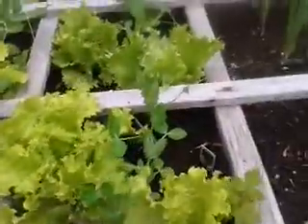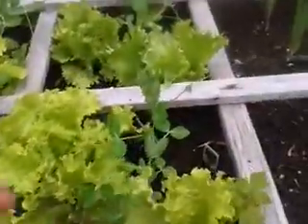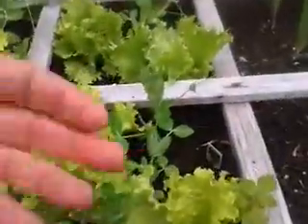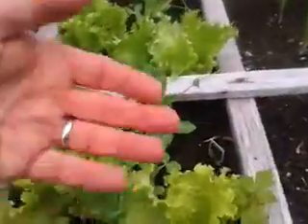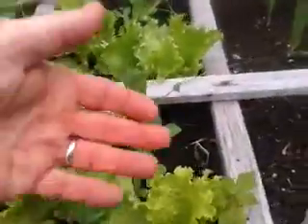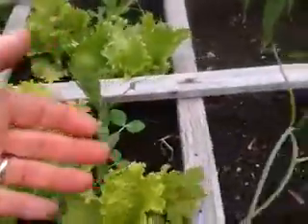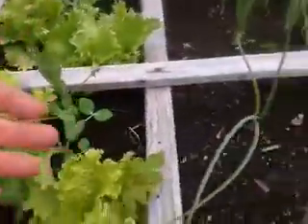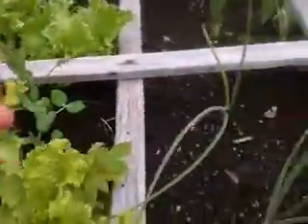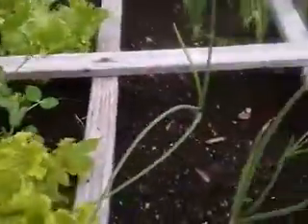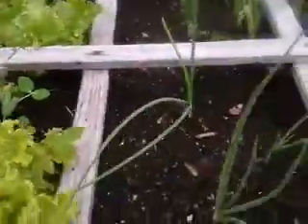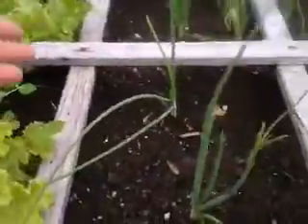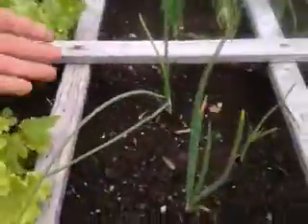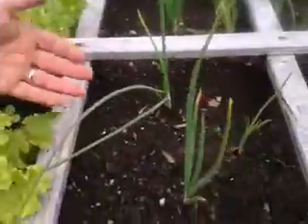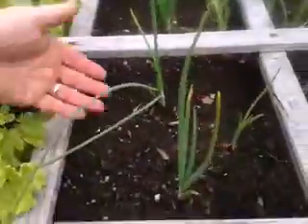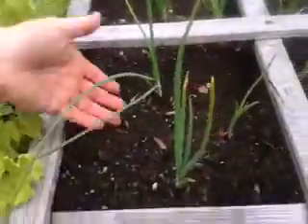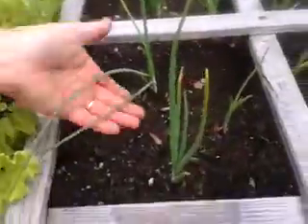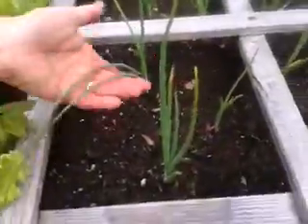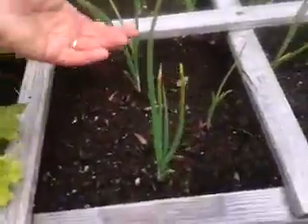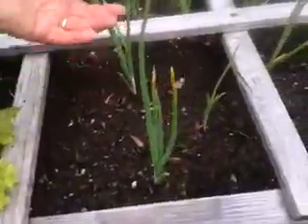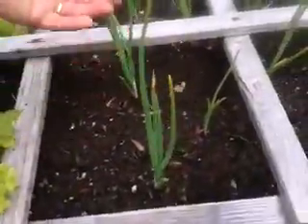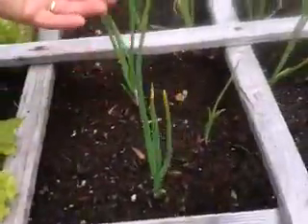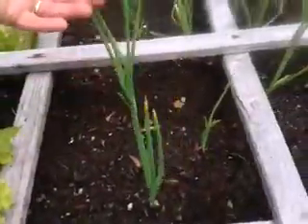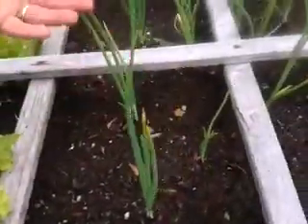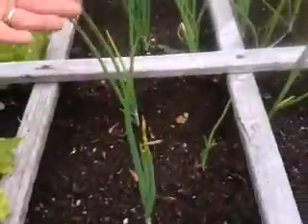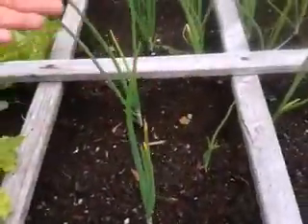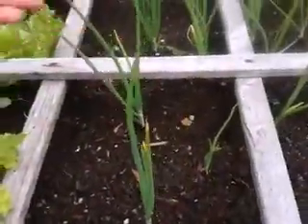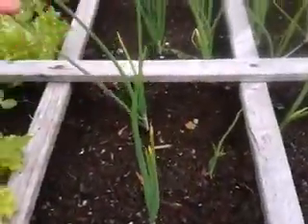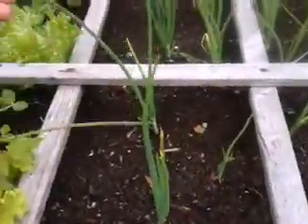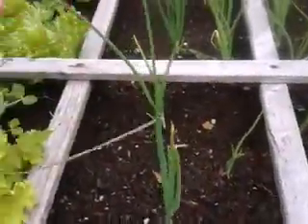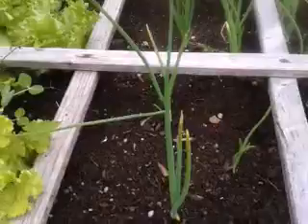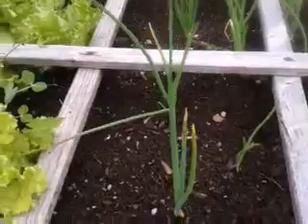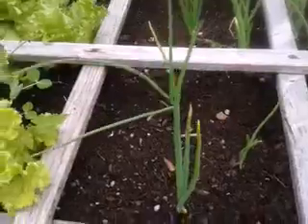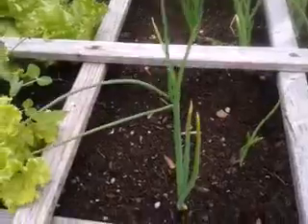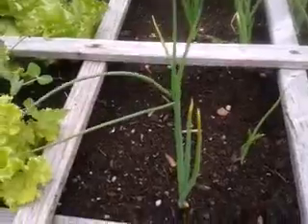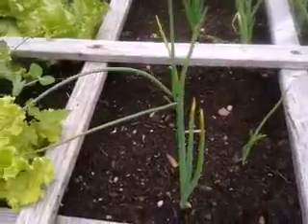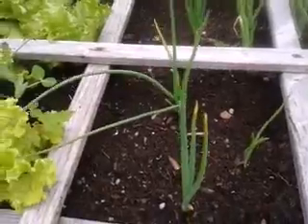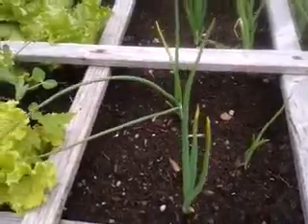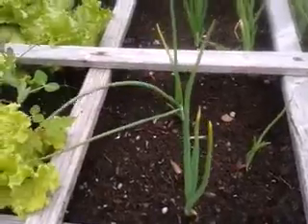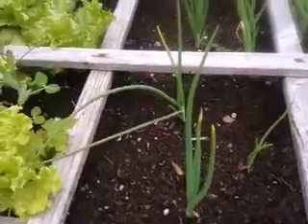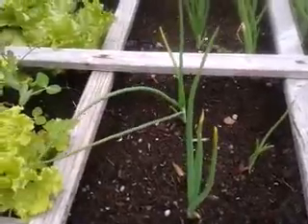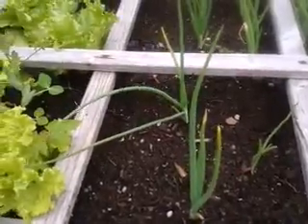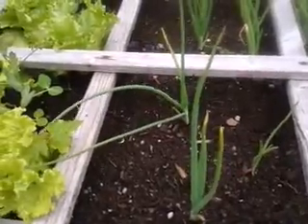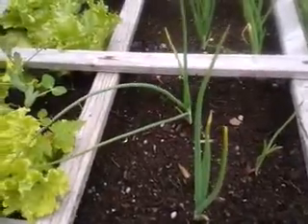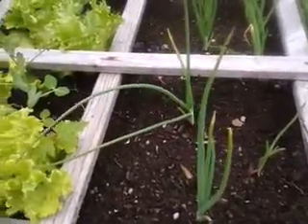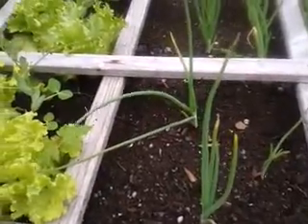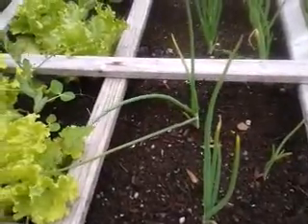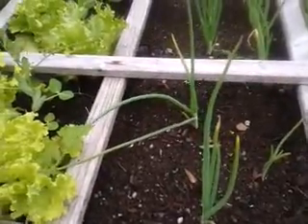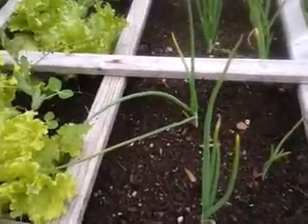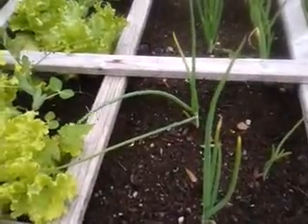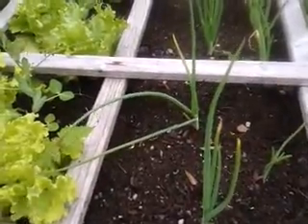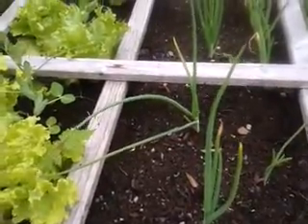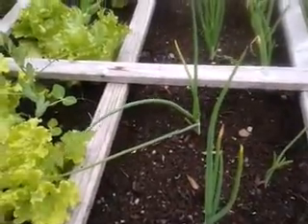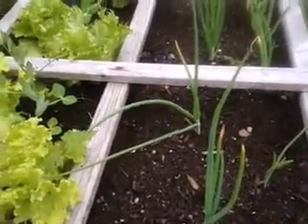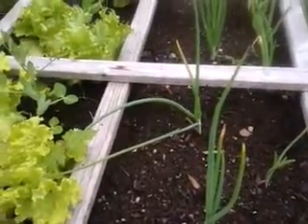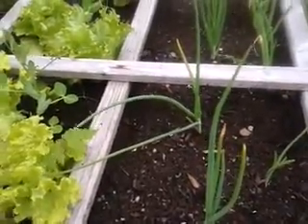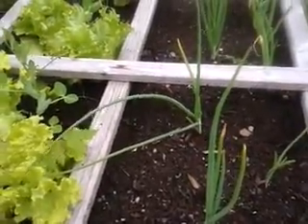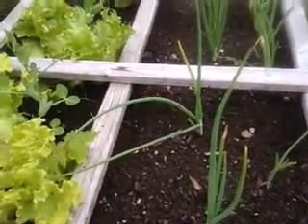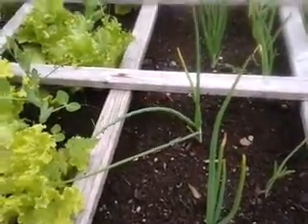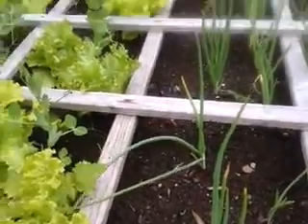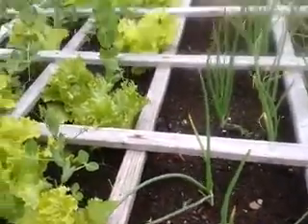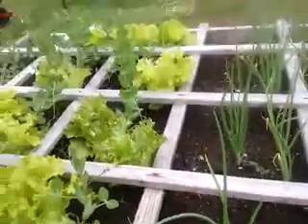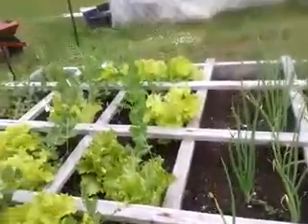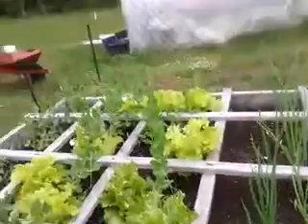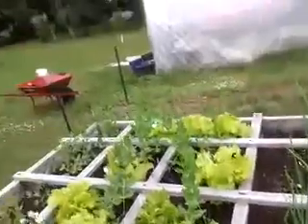The green onions are doing well too. How do they taste? Very good. Sweet.